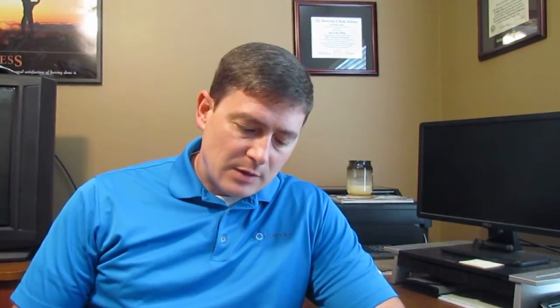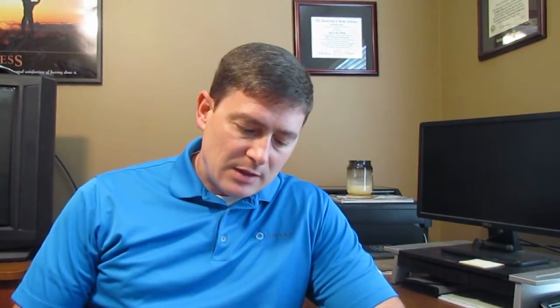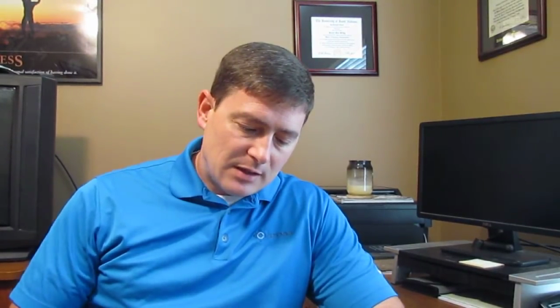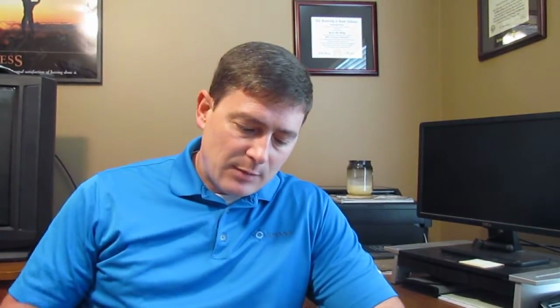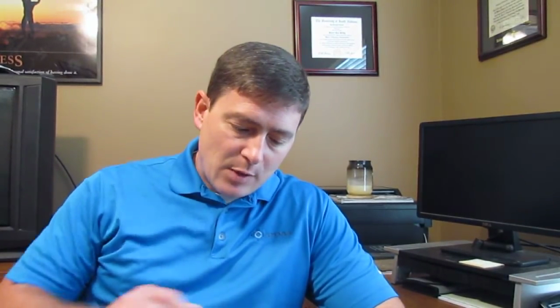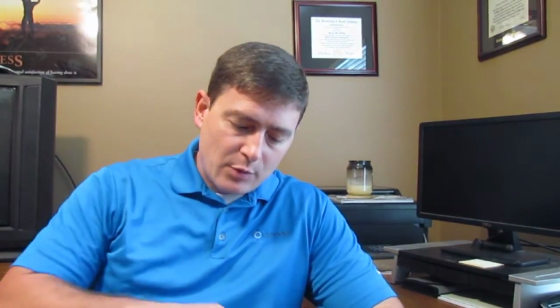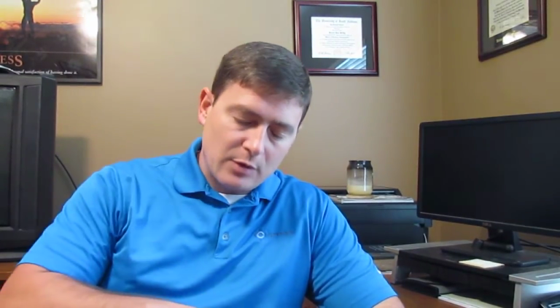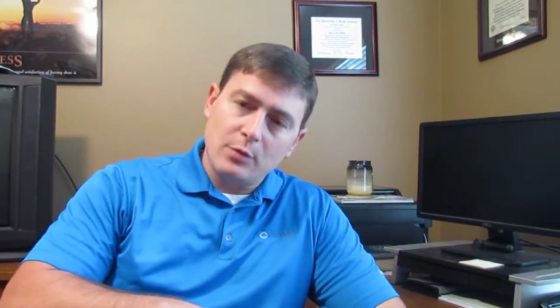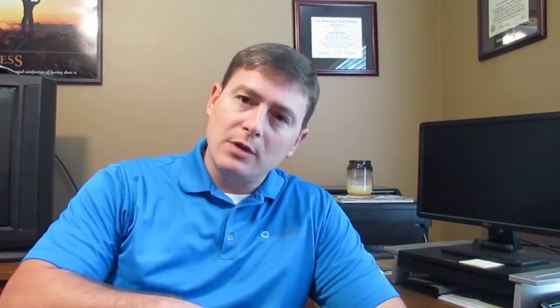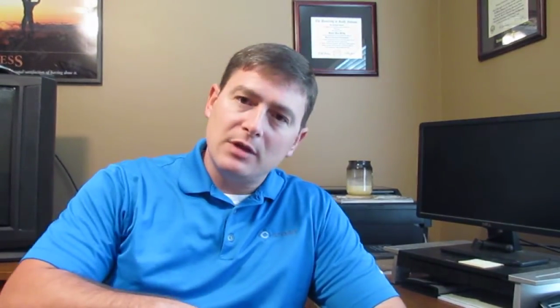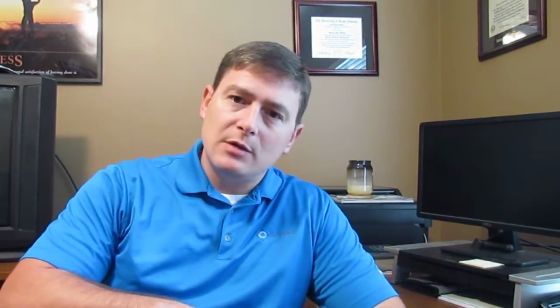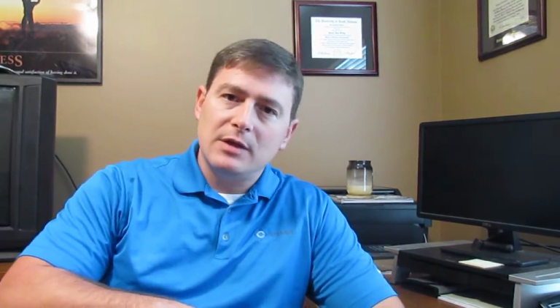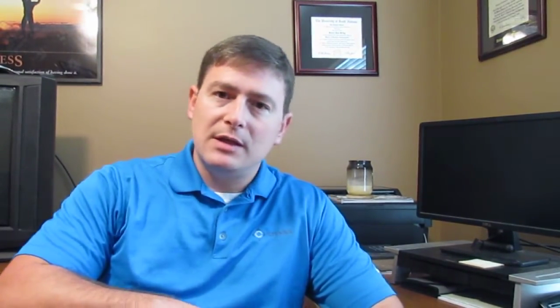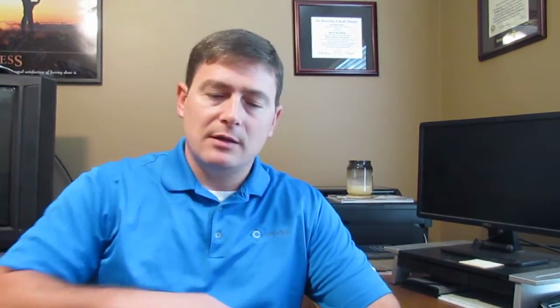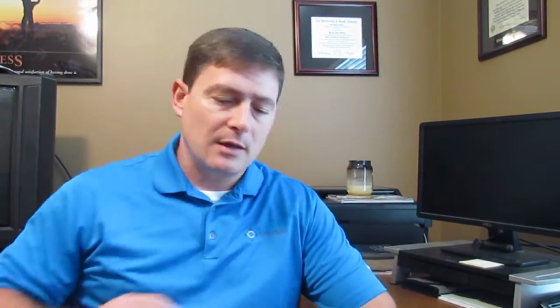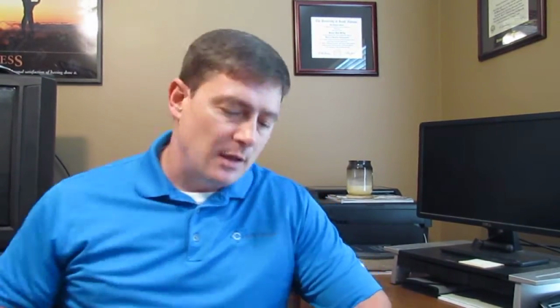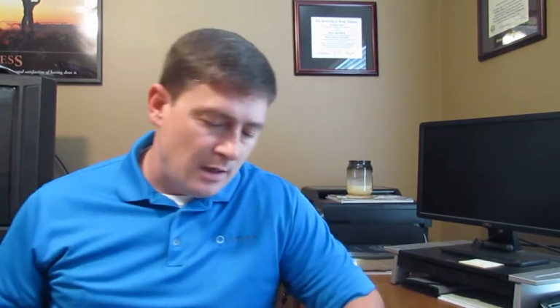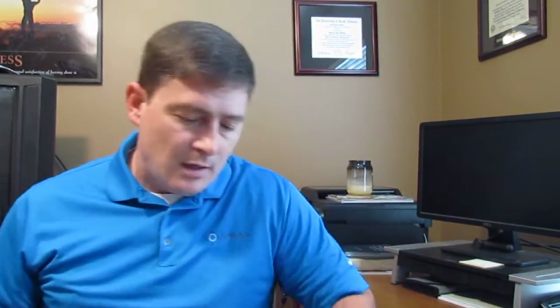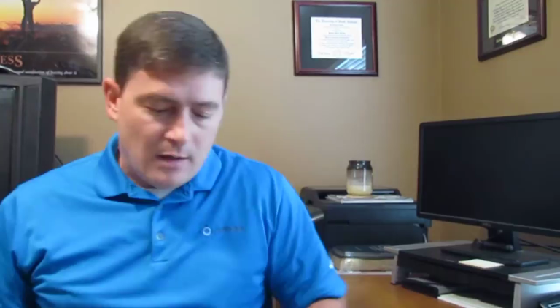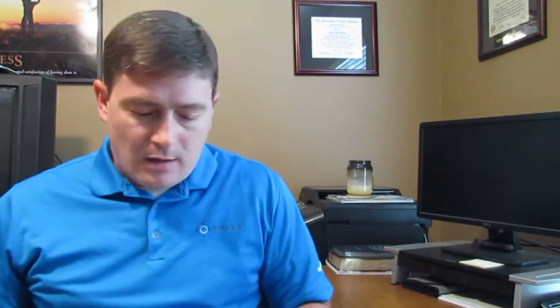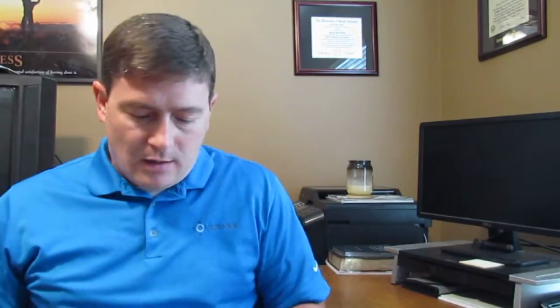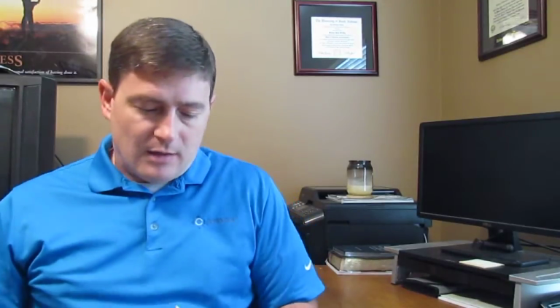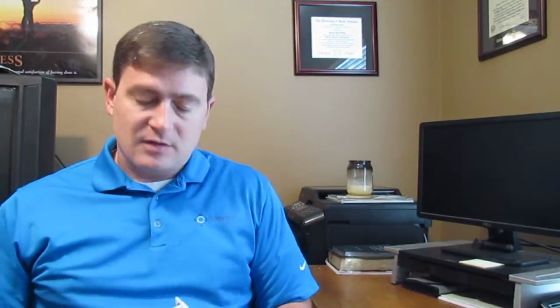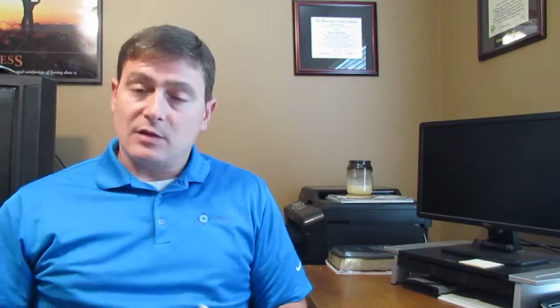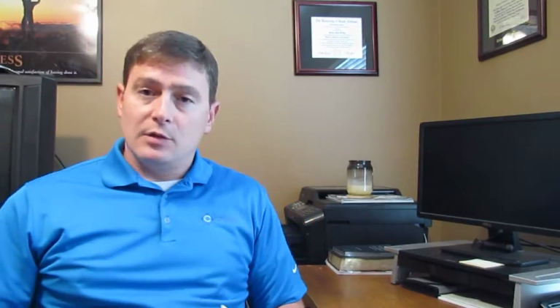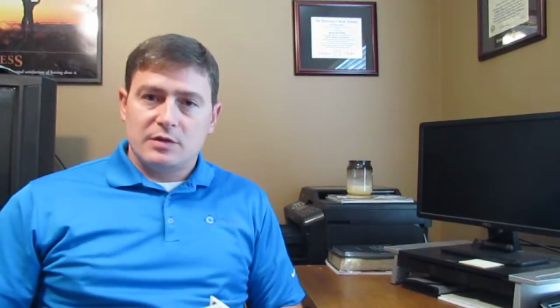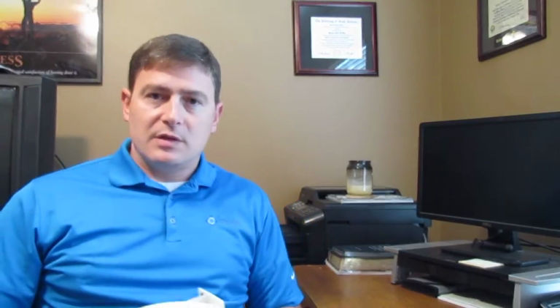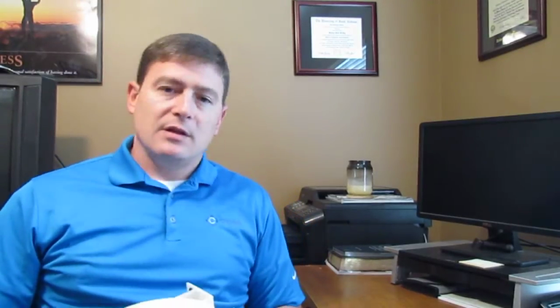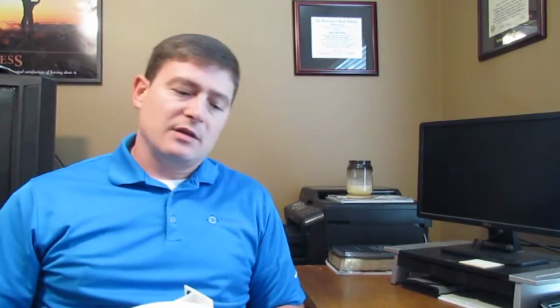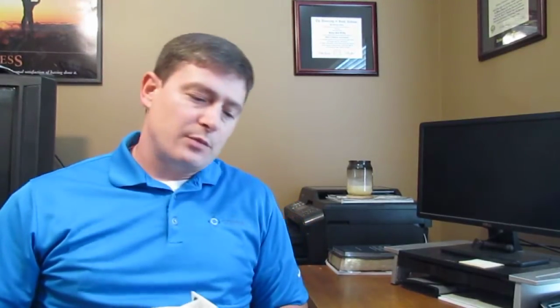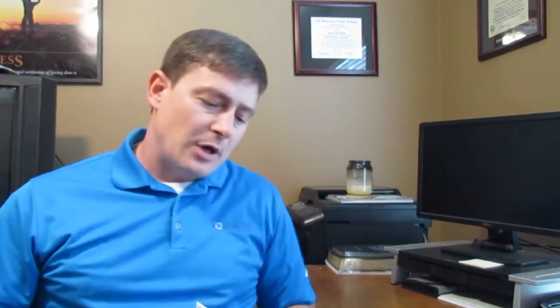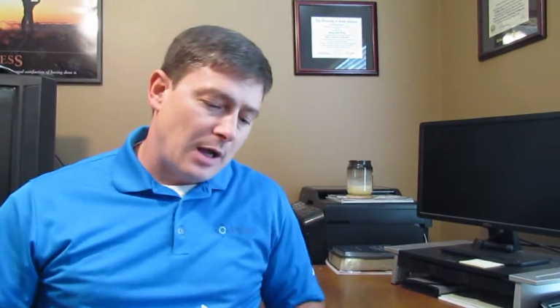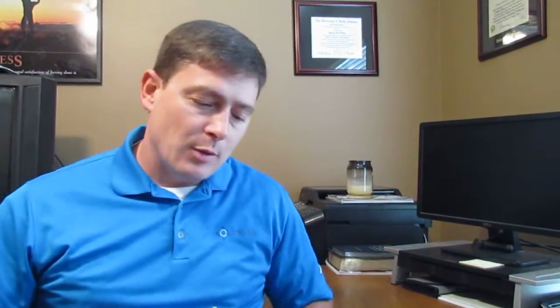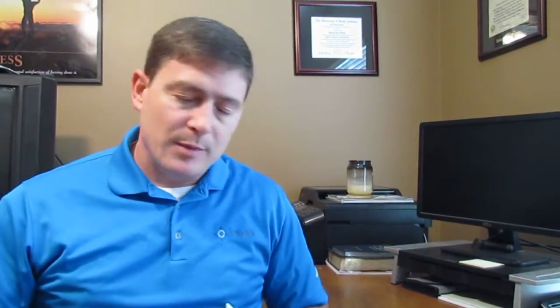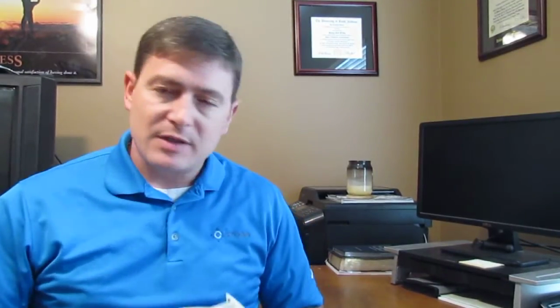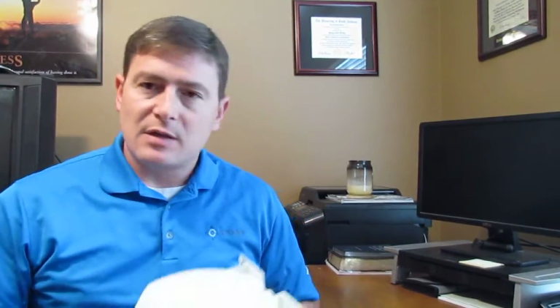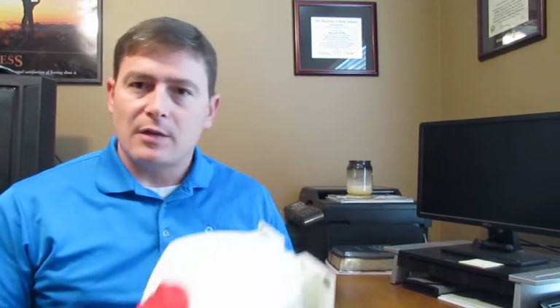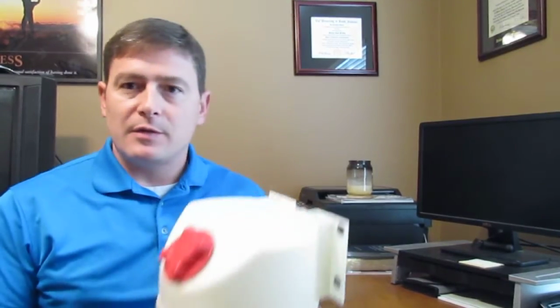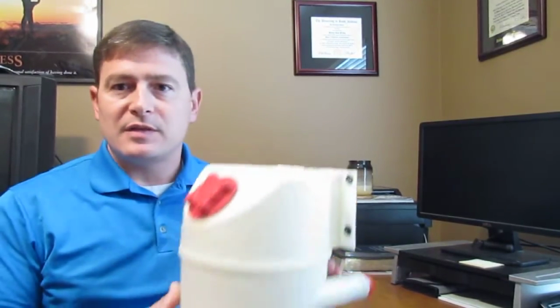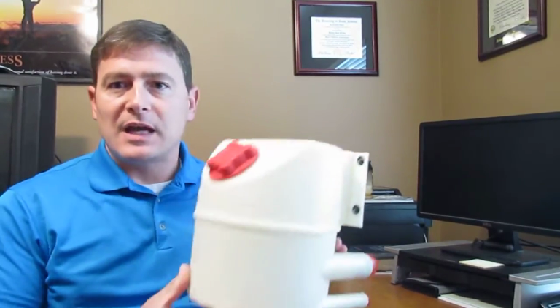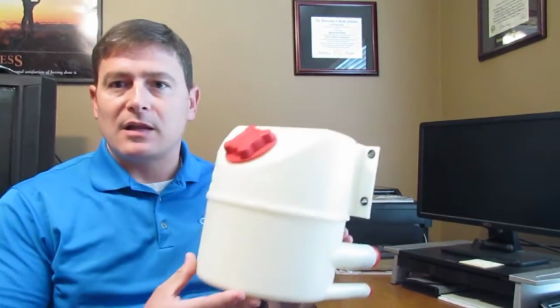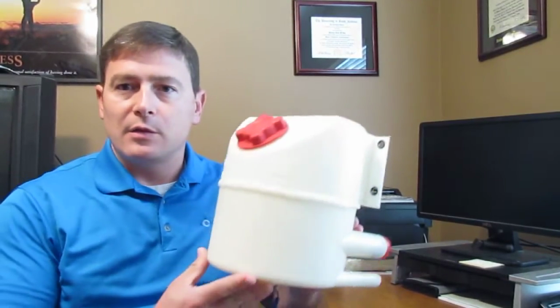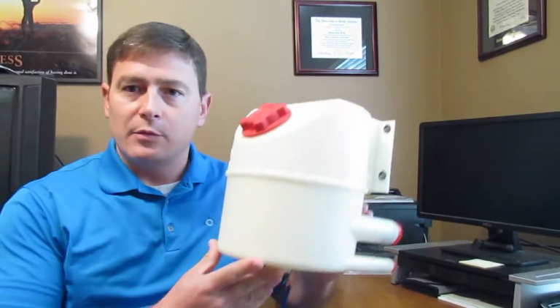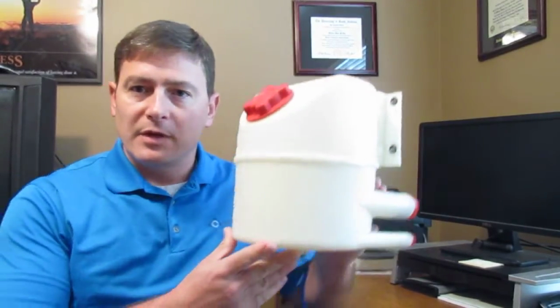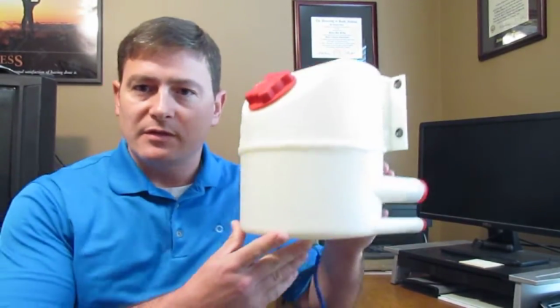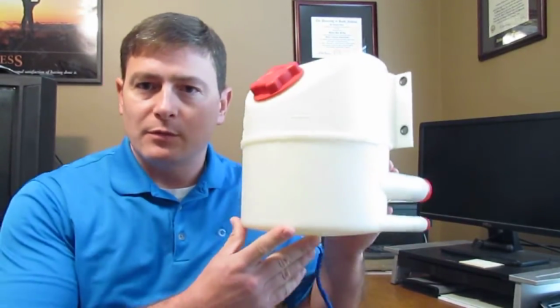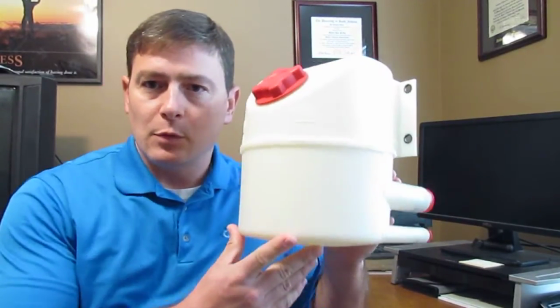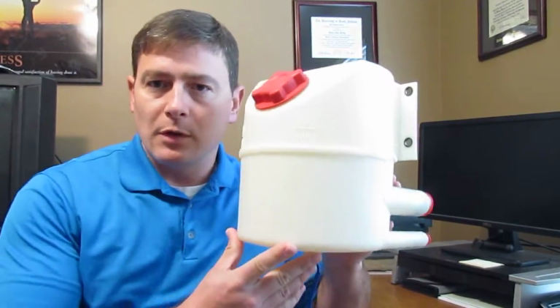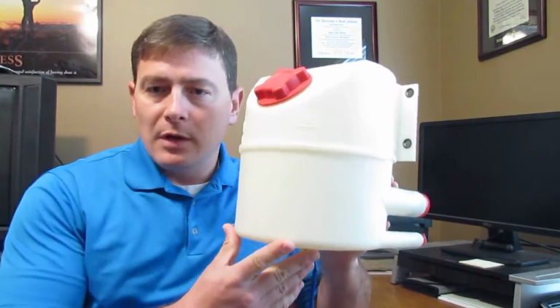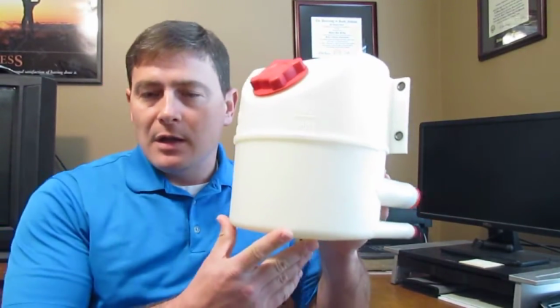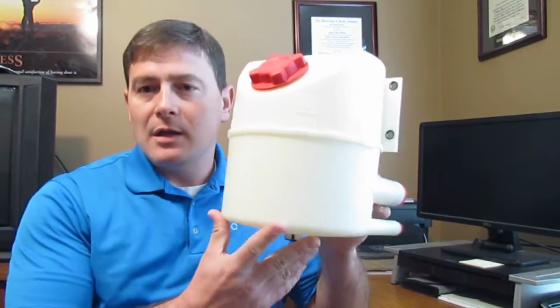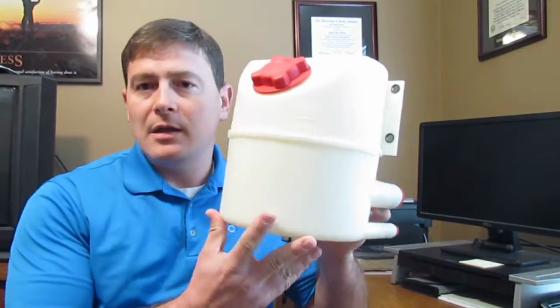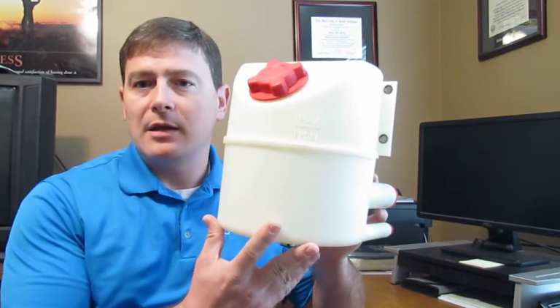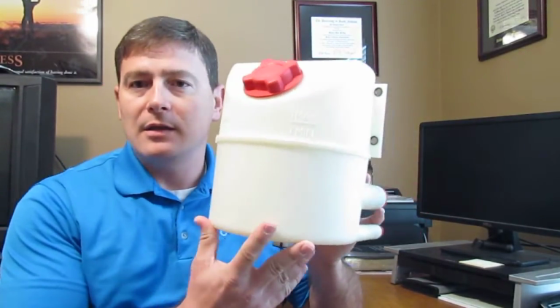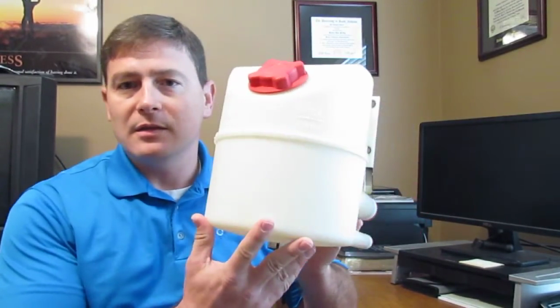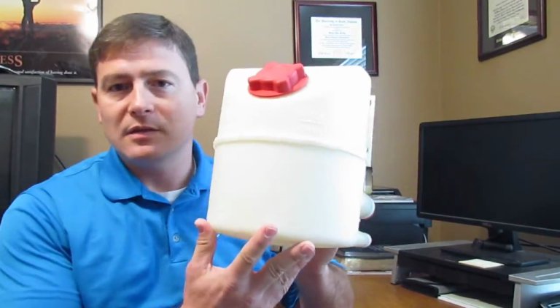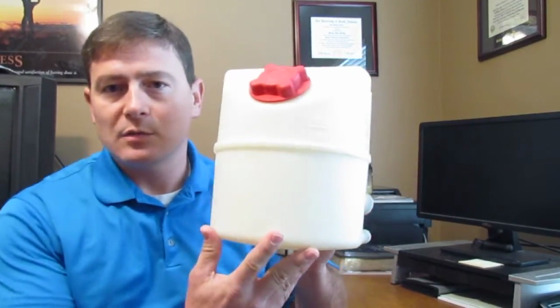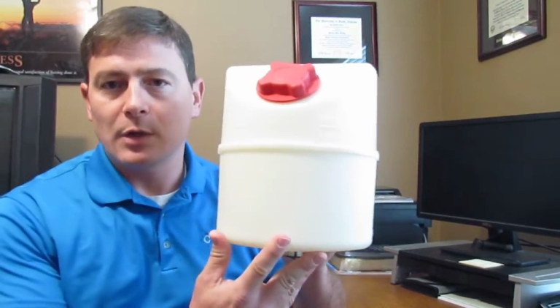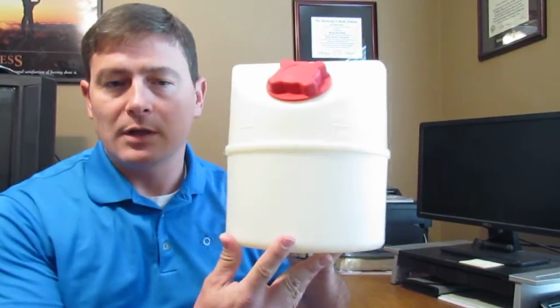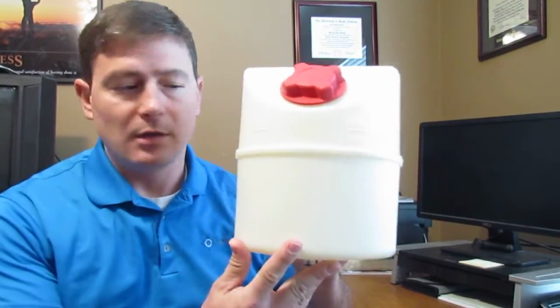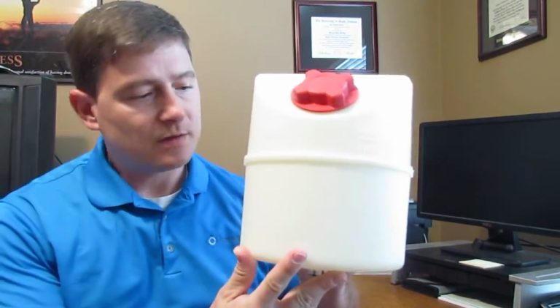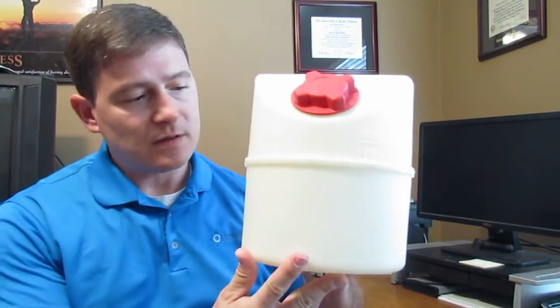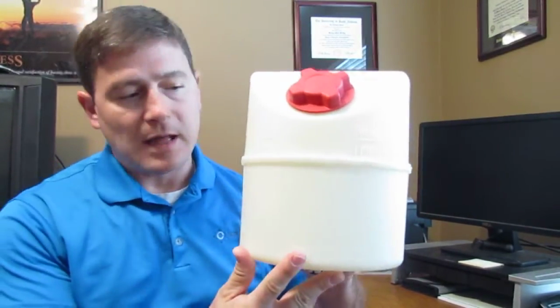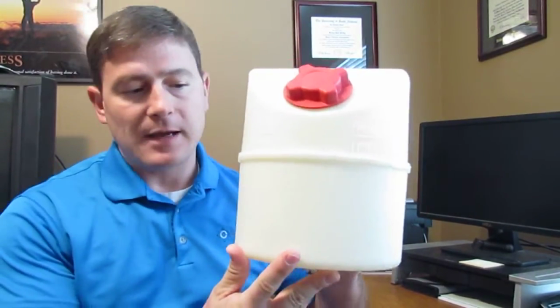So Eaton came up with a really unique solution to this problem. It's called their Cyclone Reservoir, and this is what it looks like.